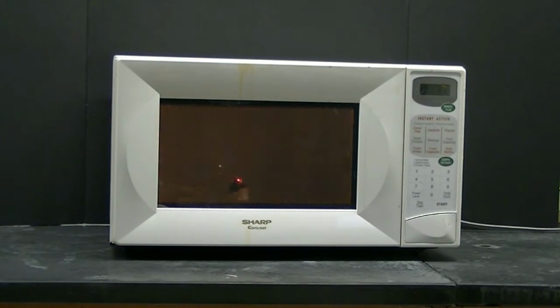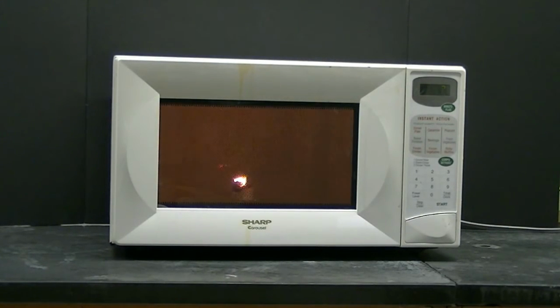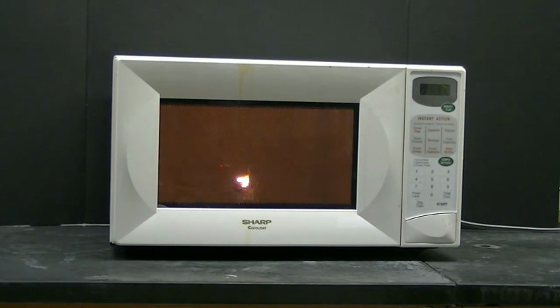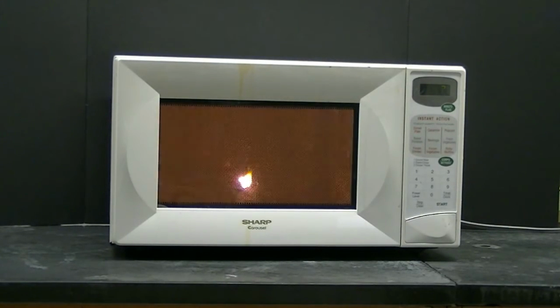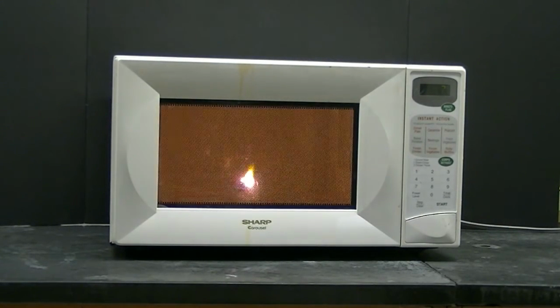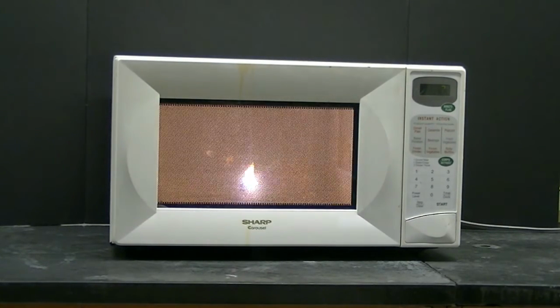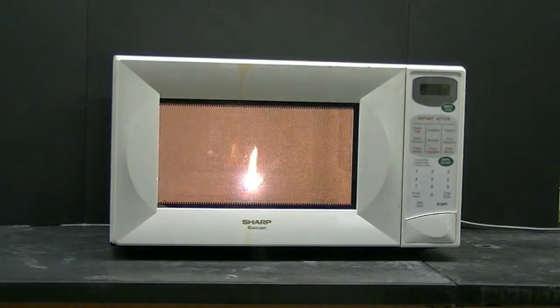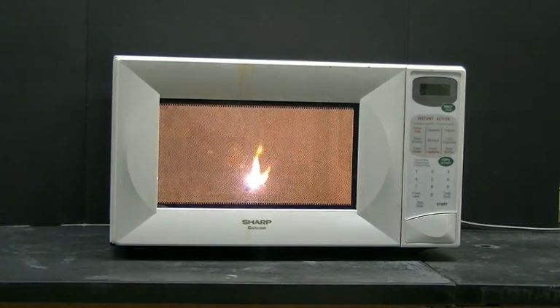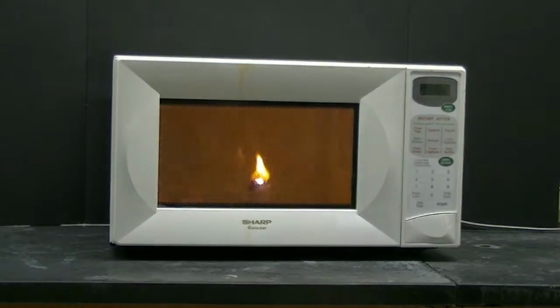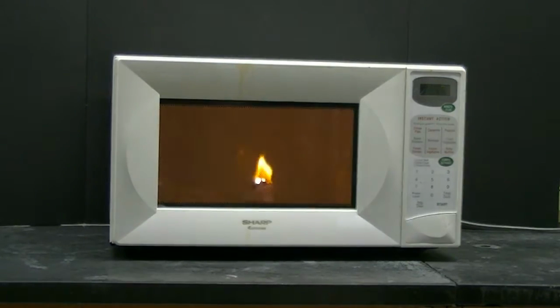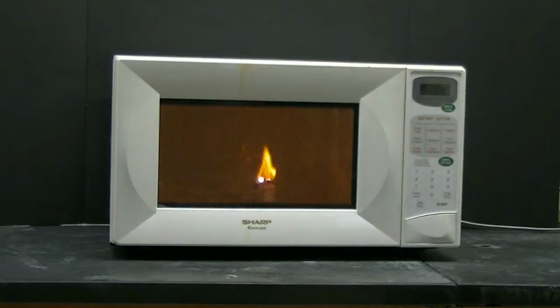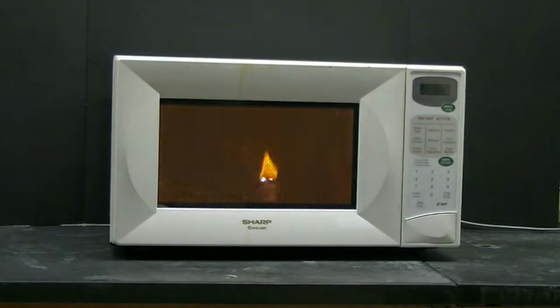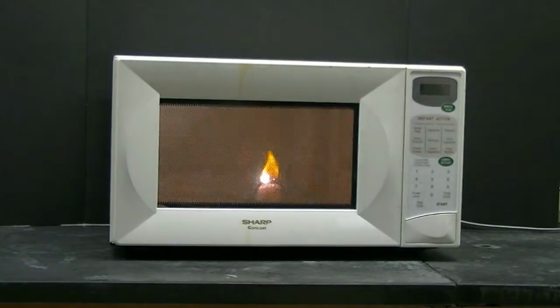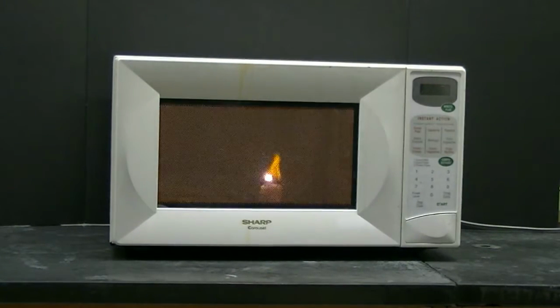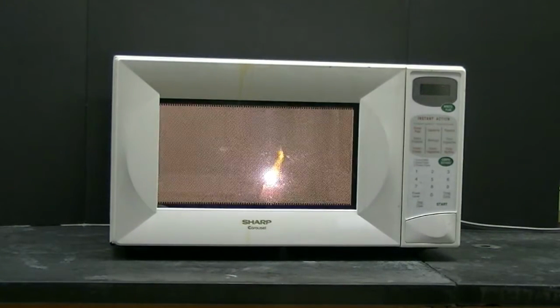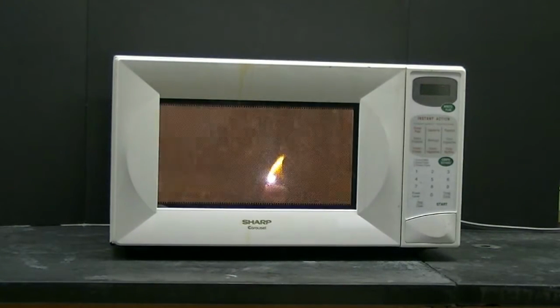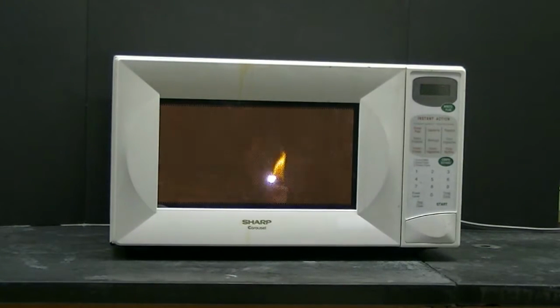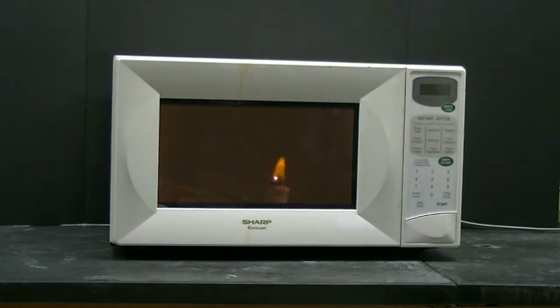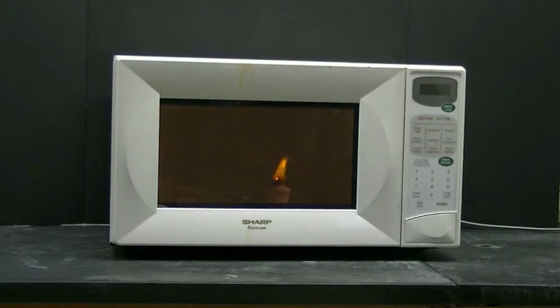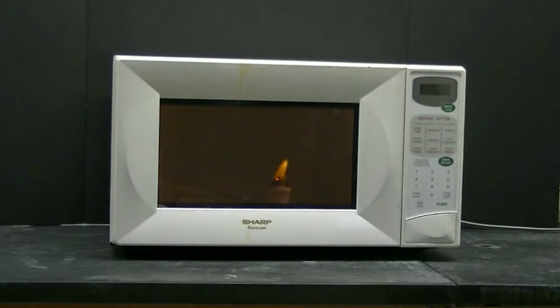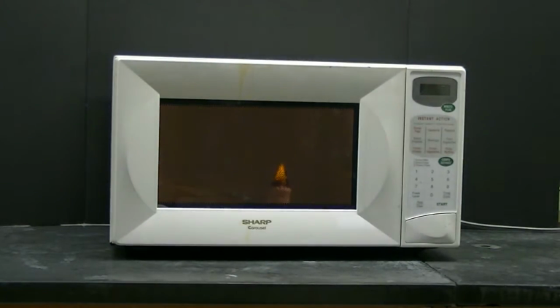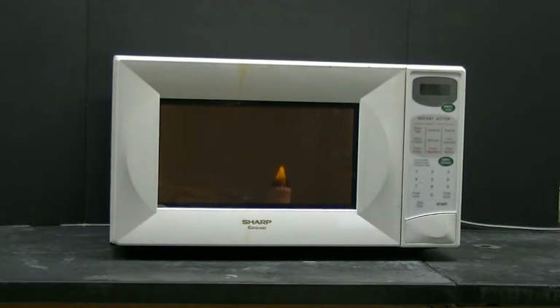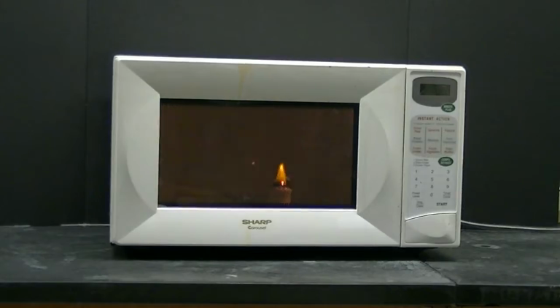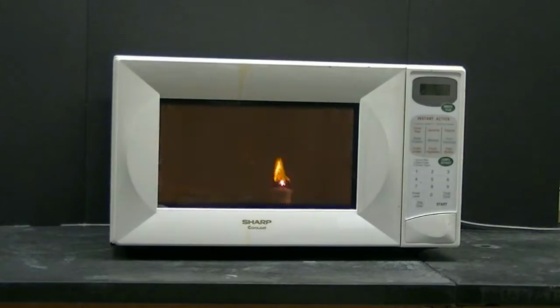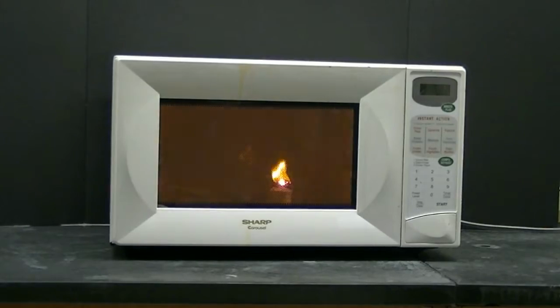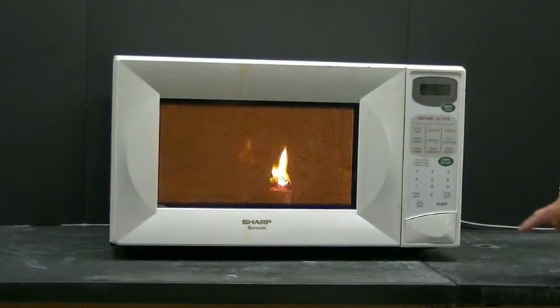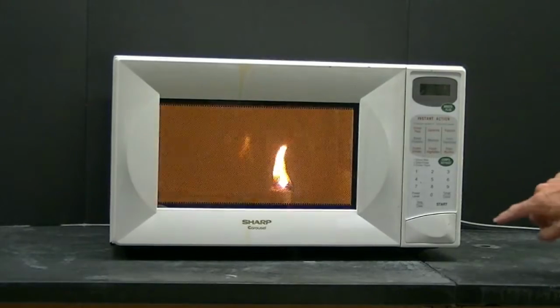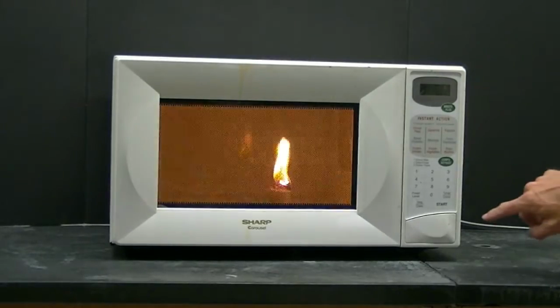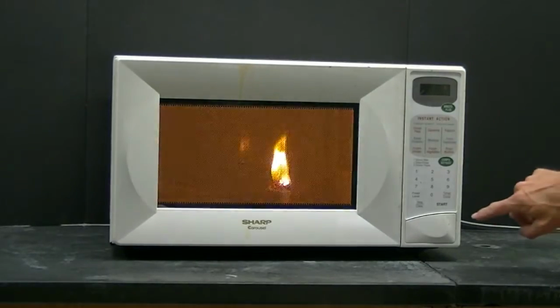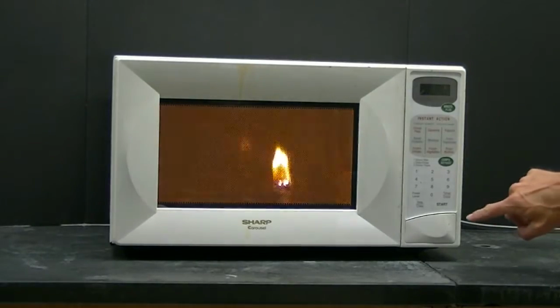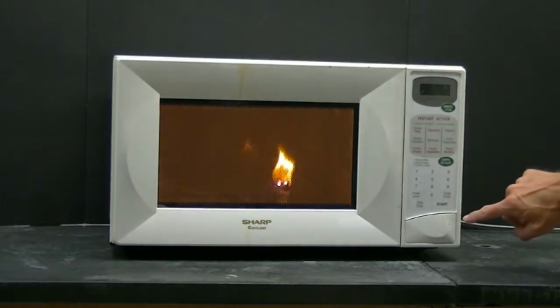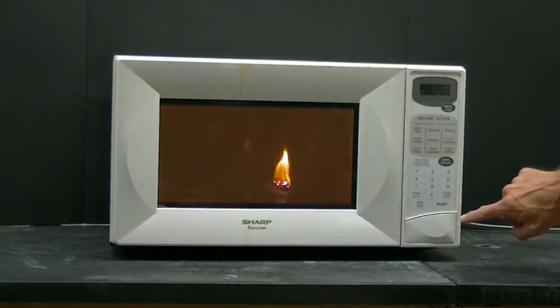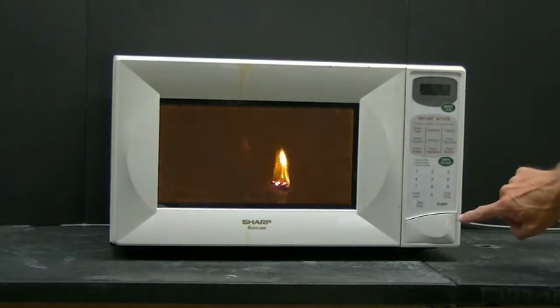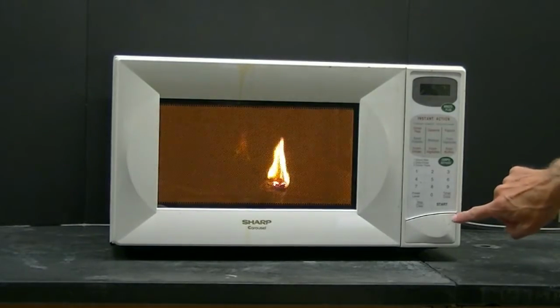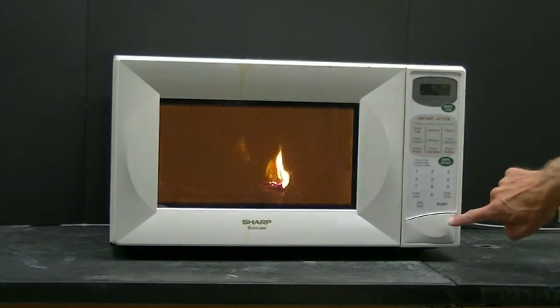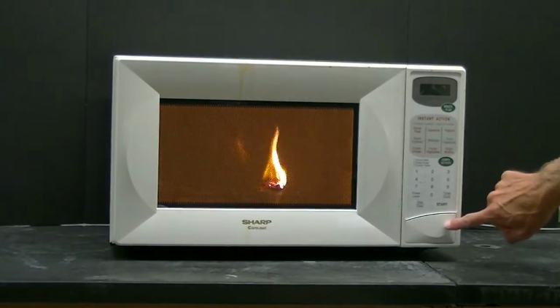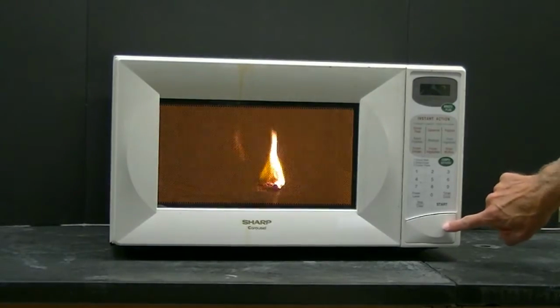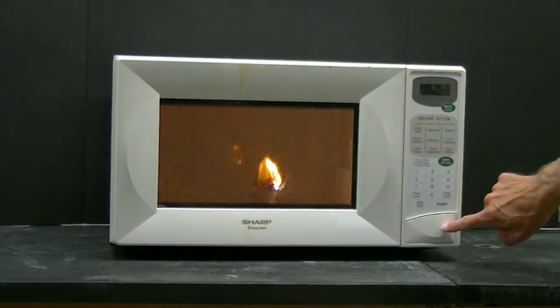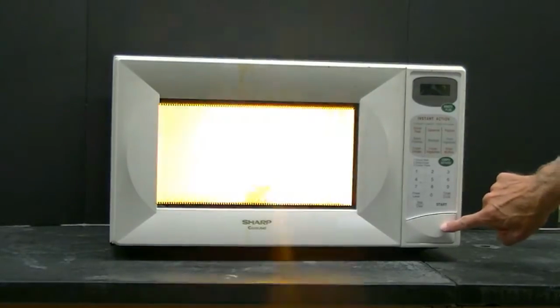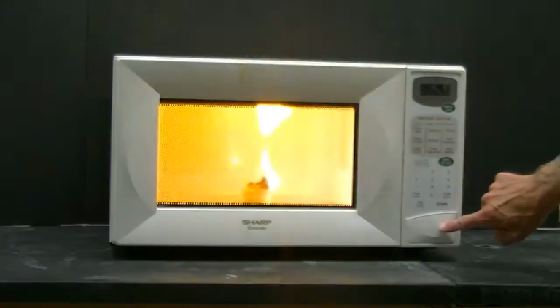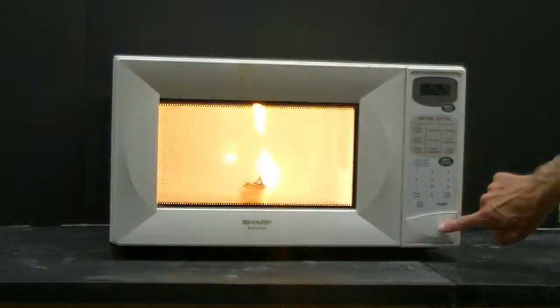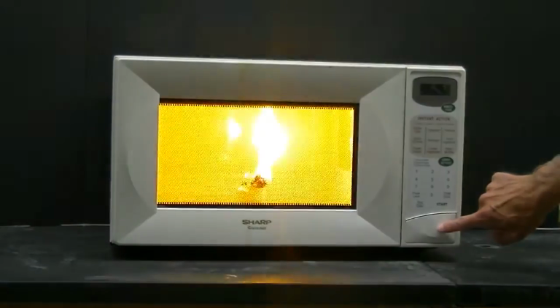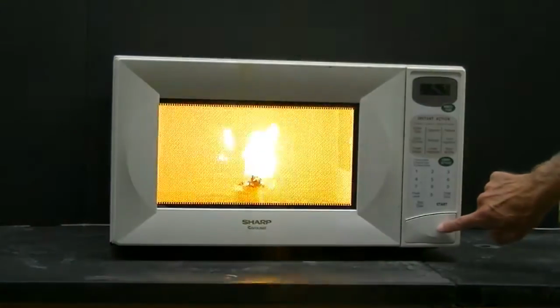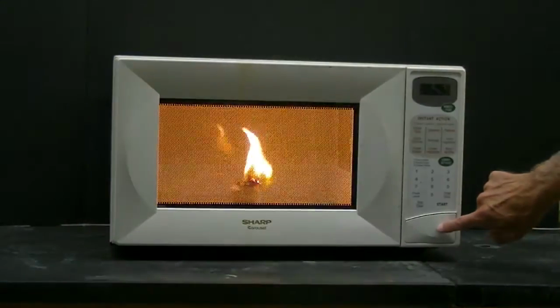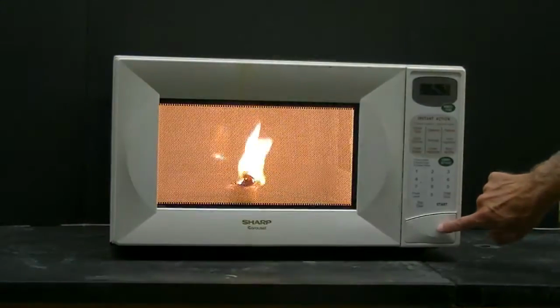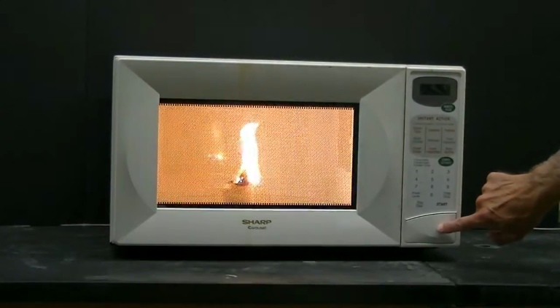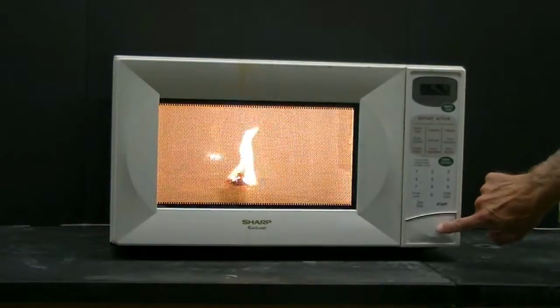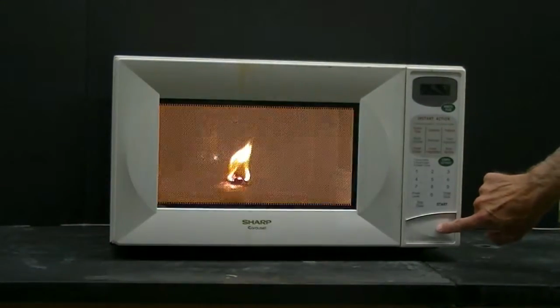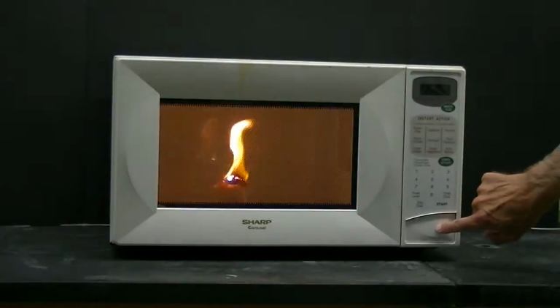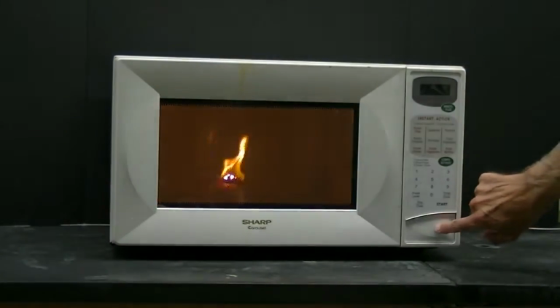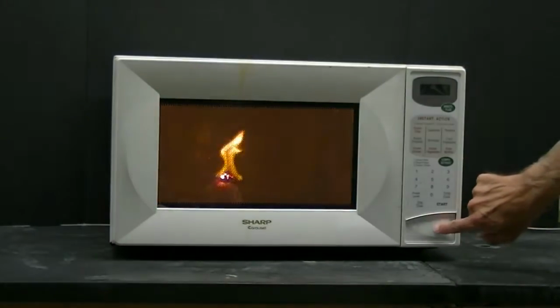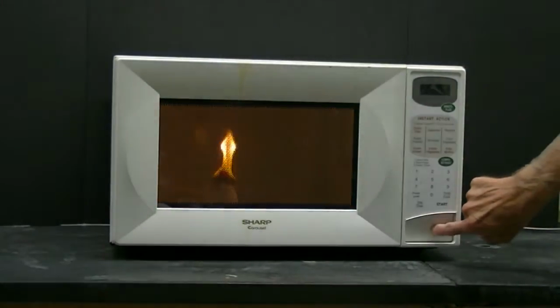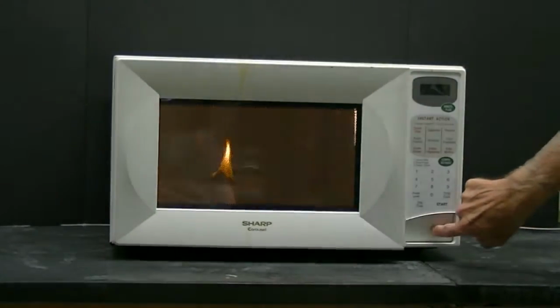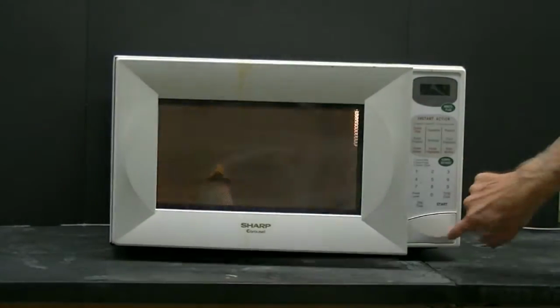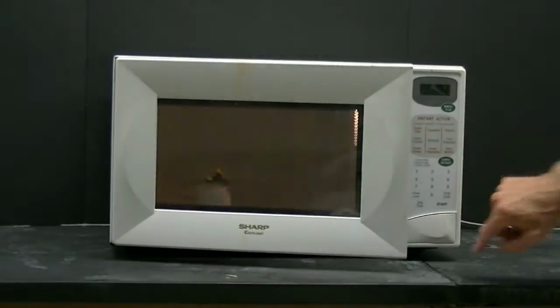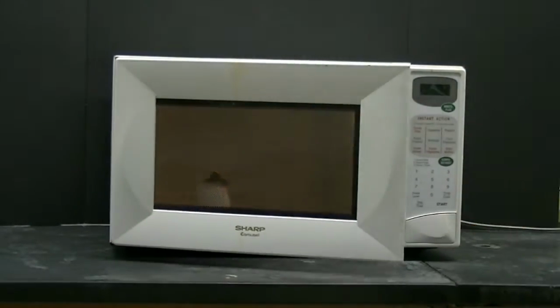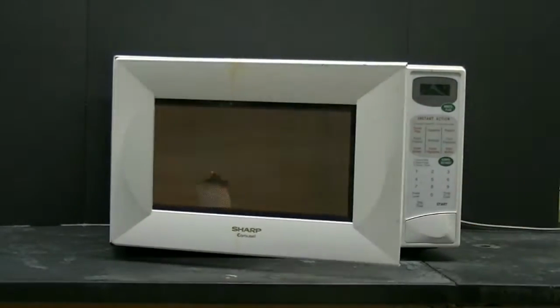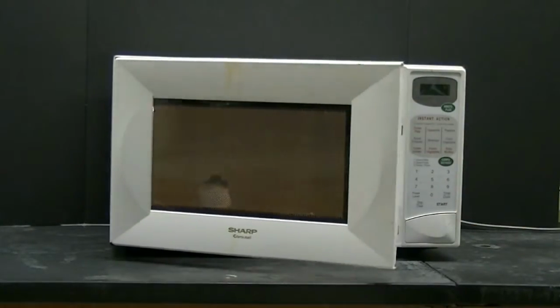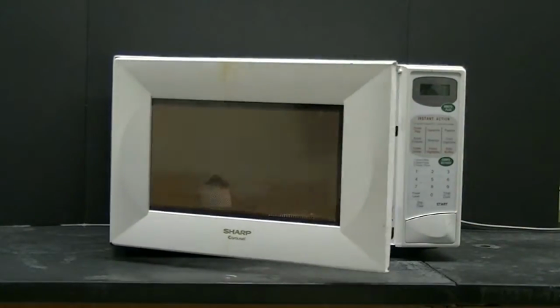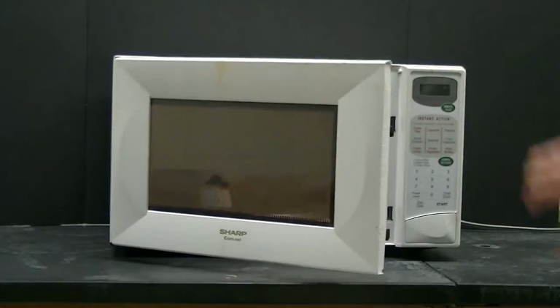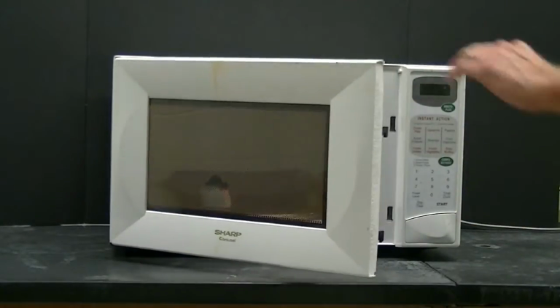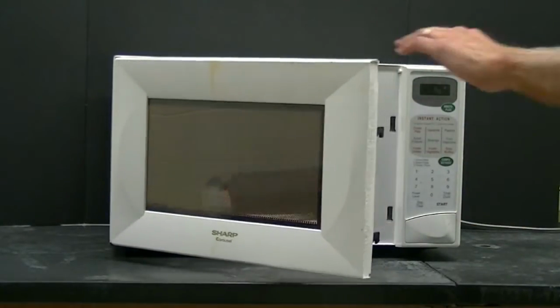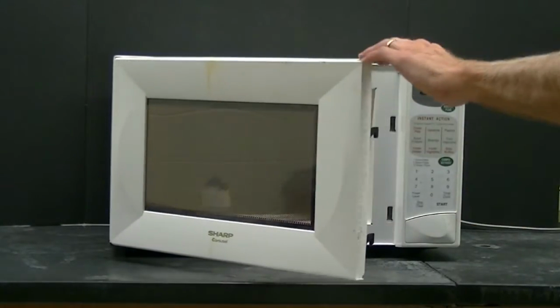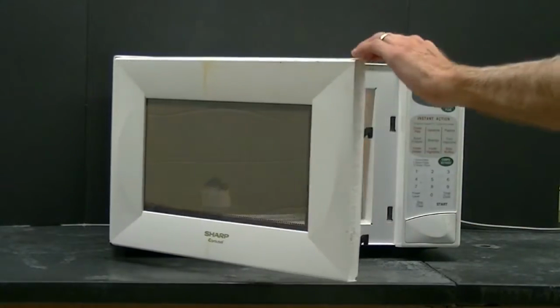Oh wow, that's really neat. But how does it work?